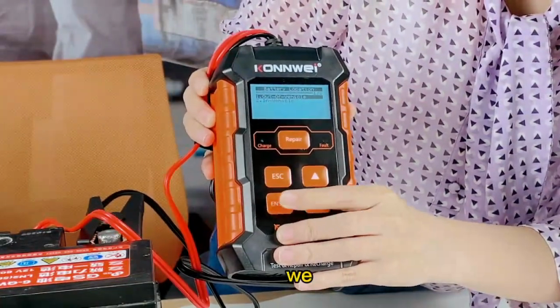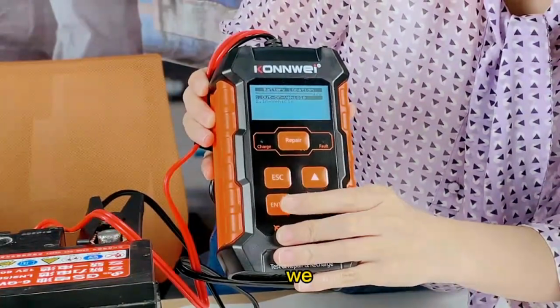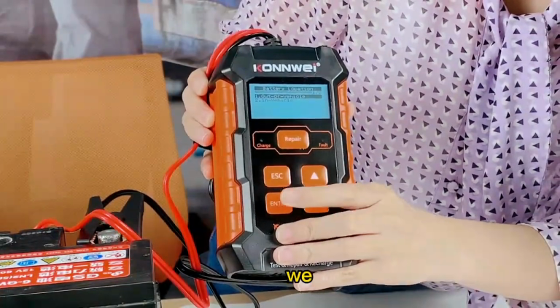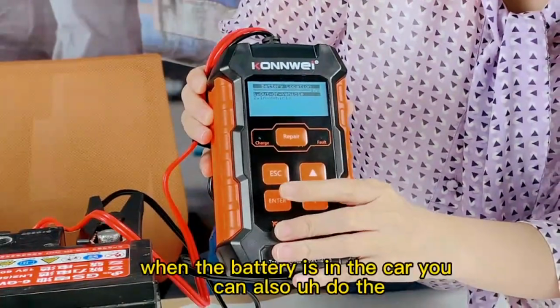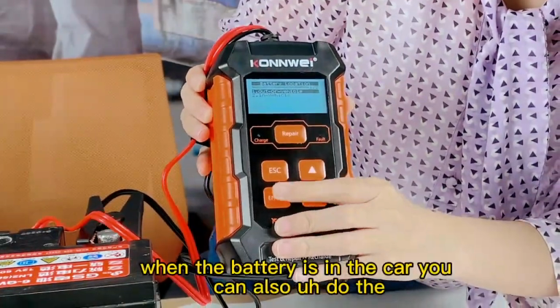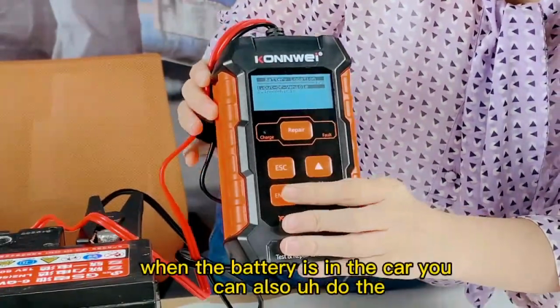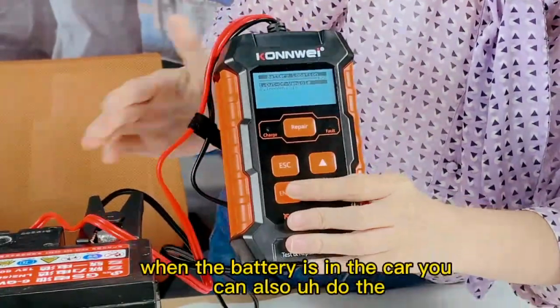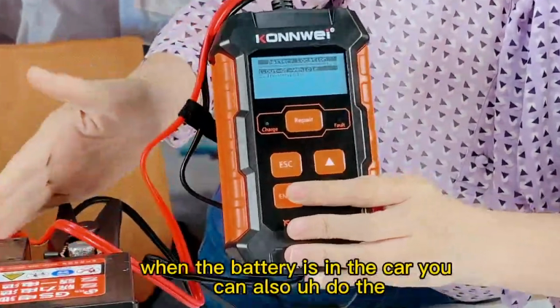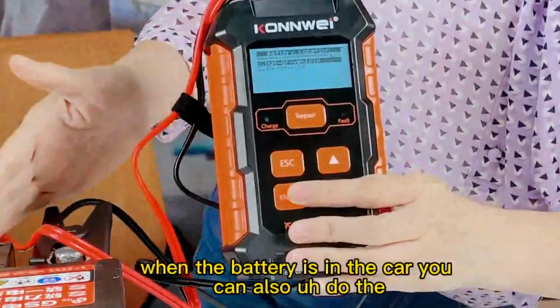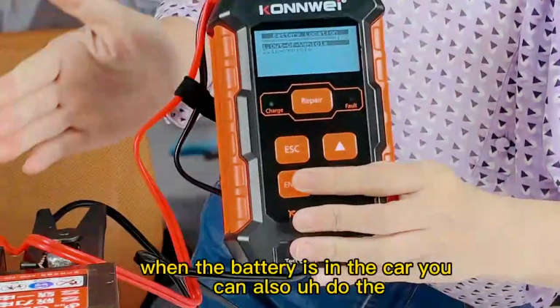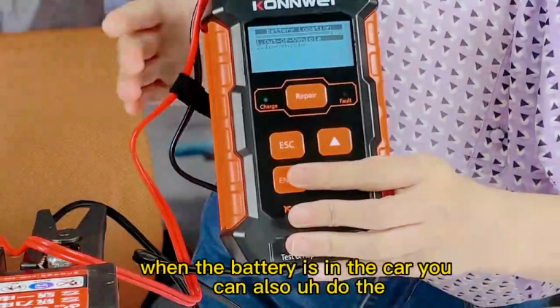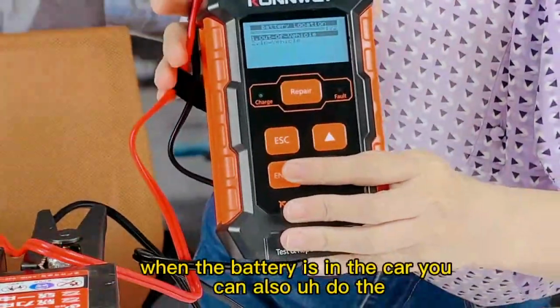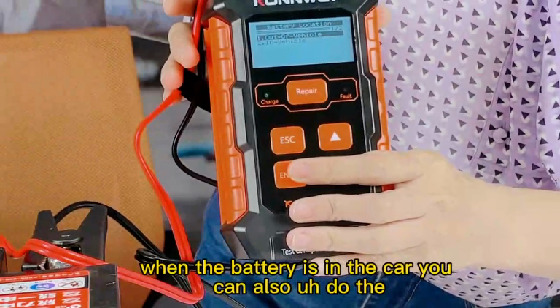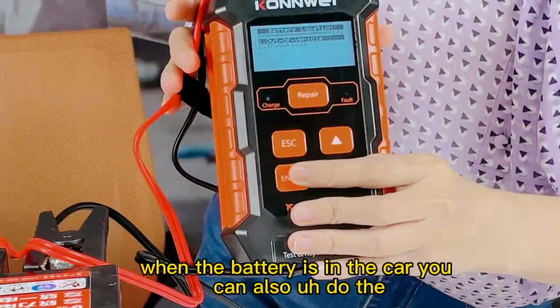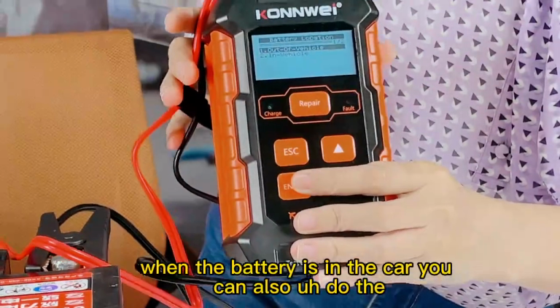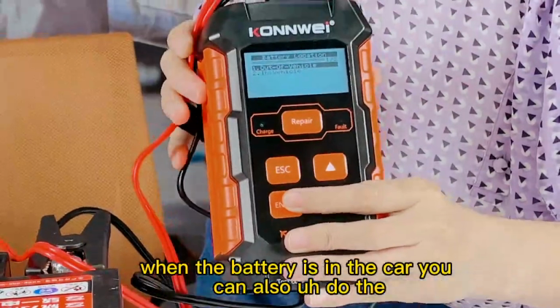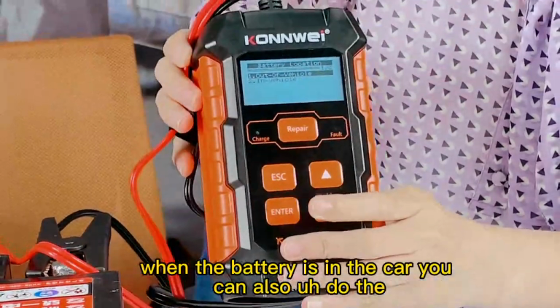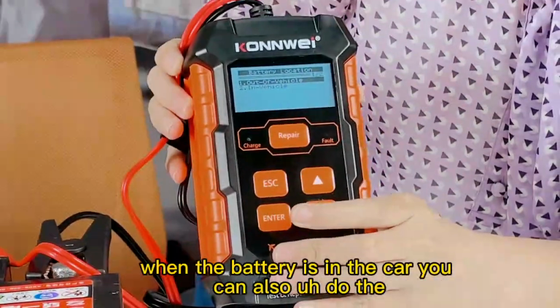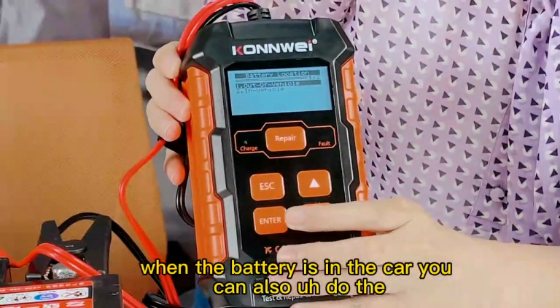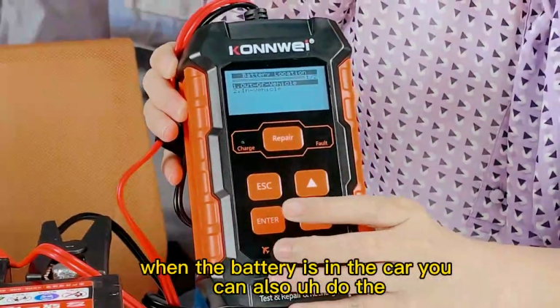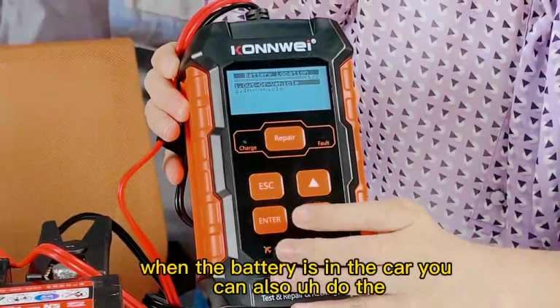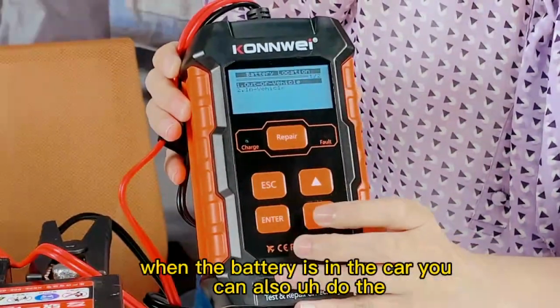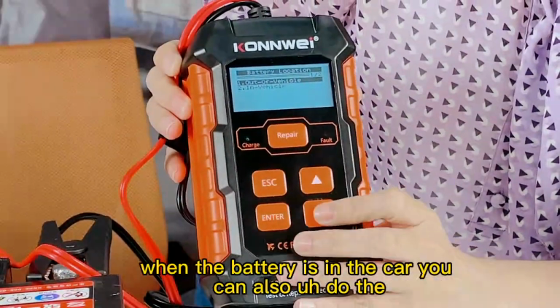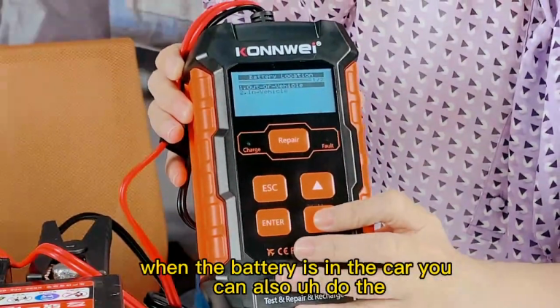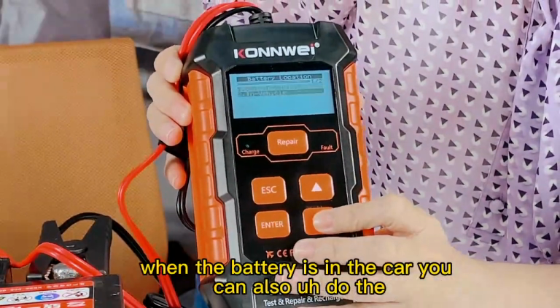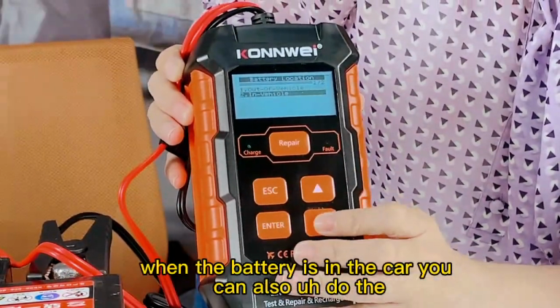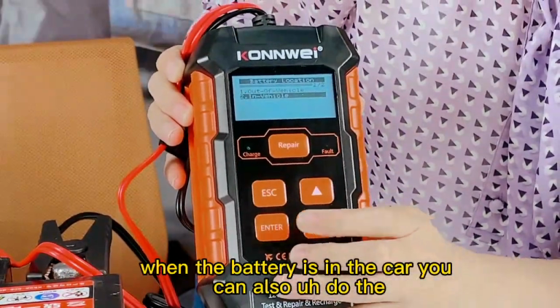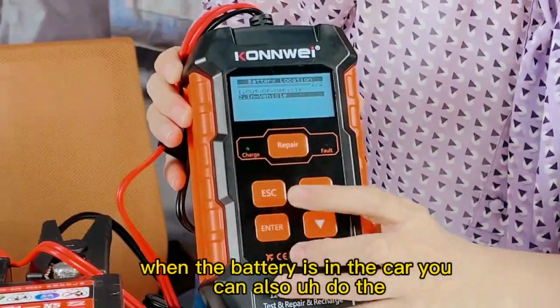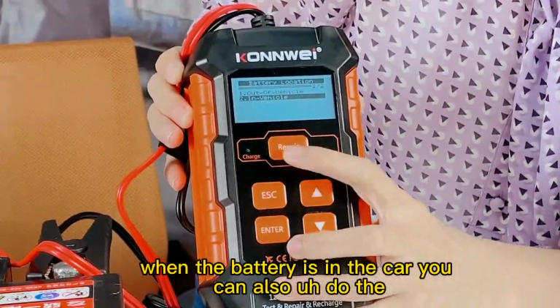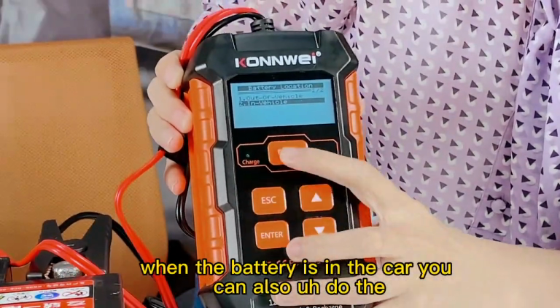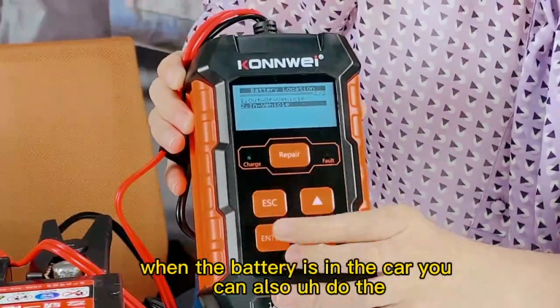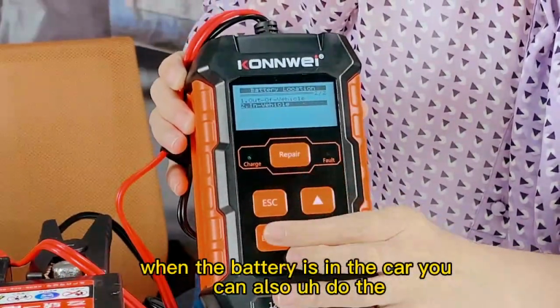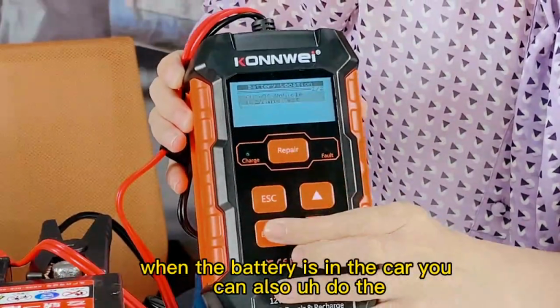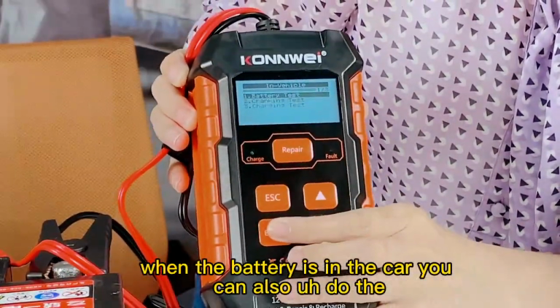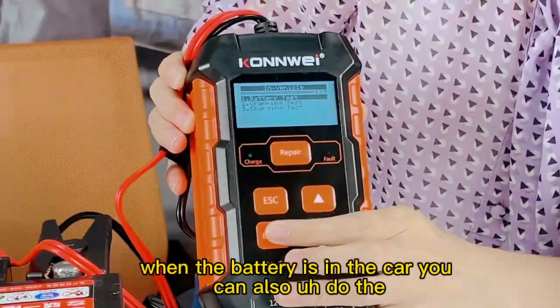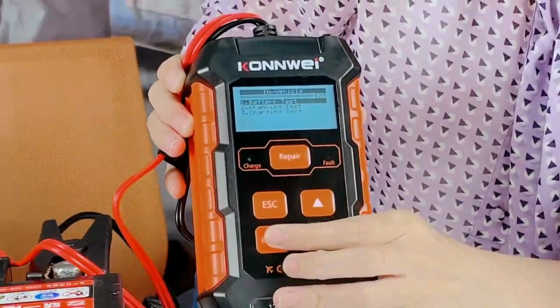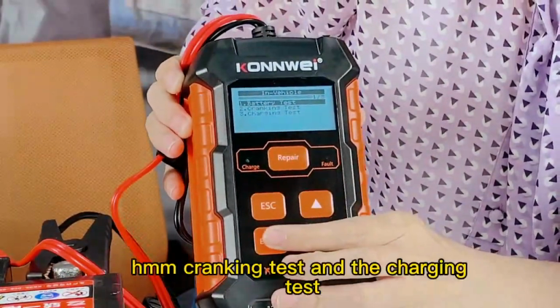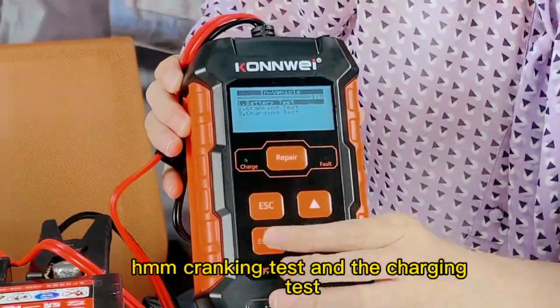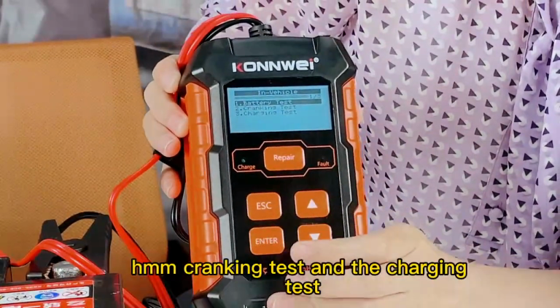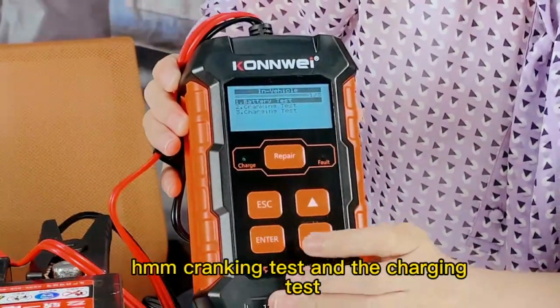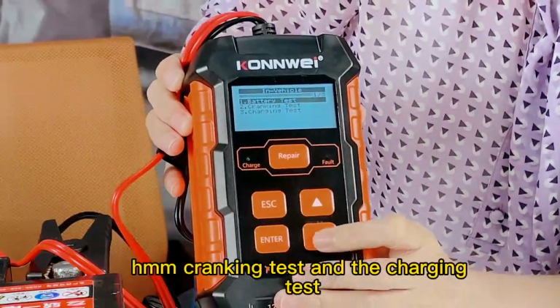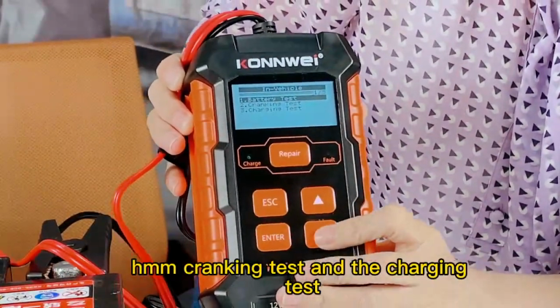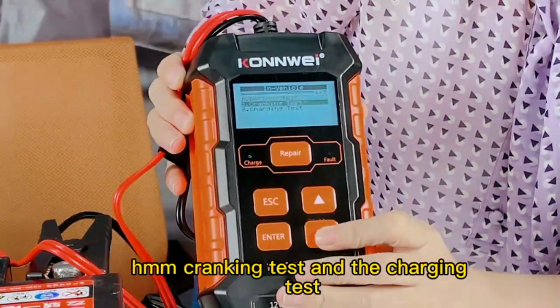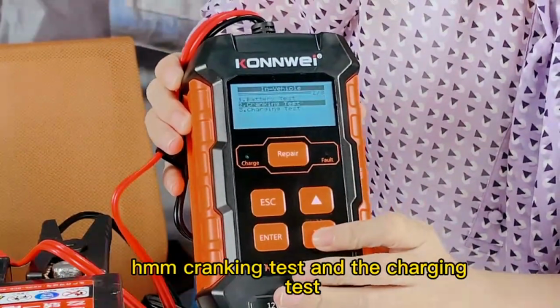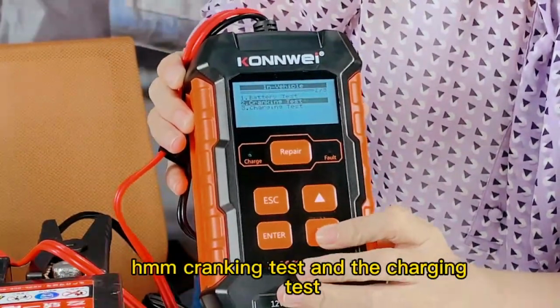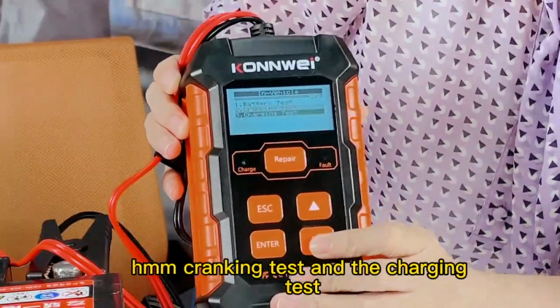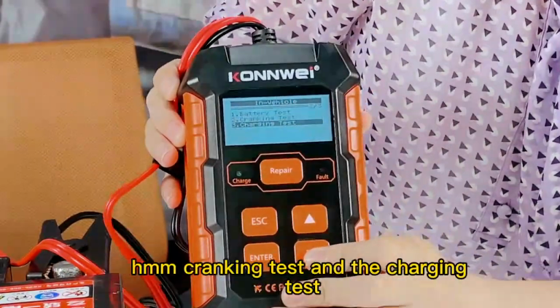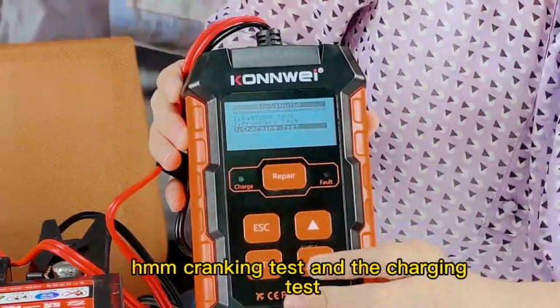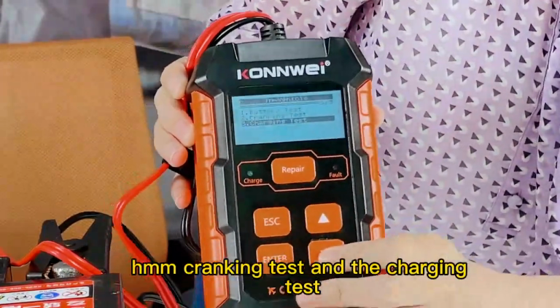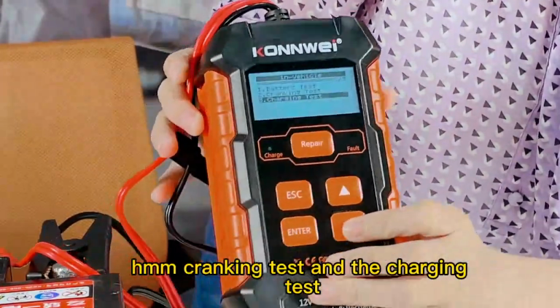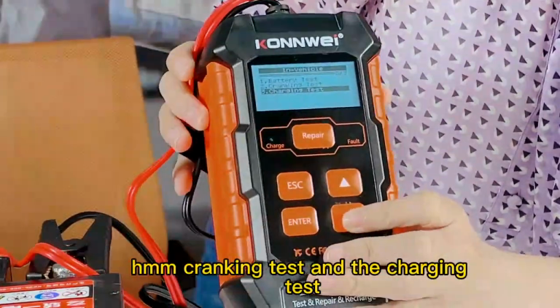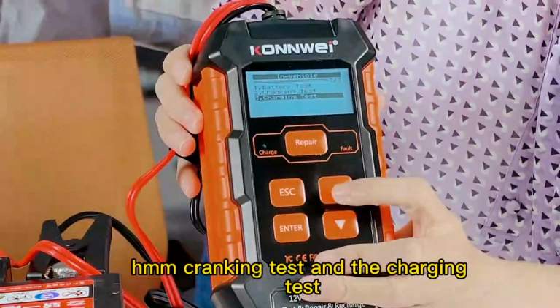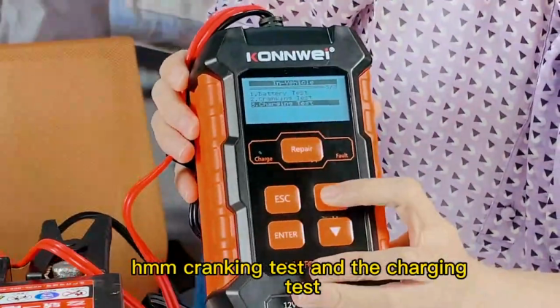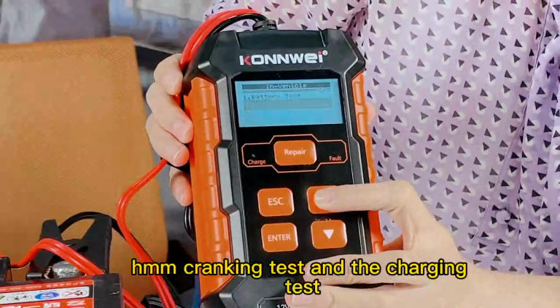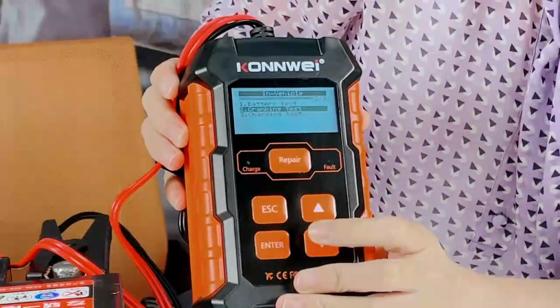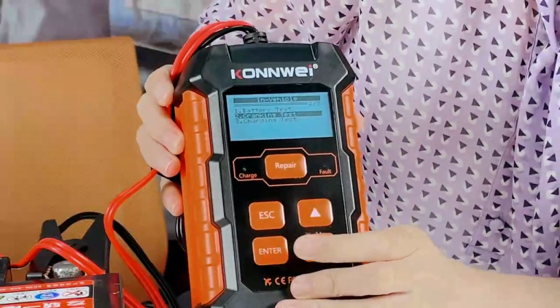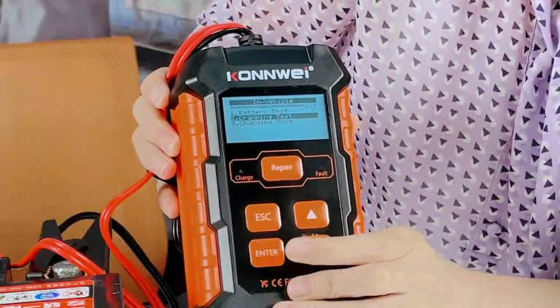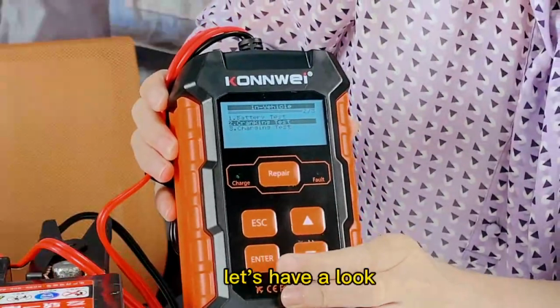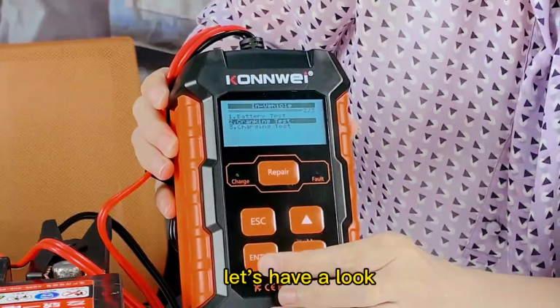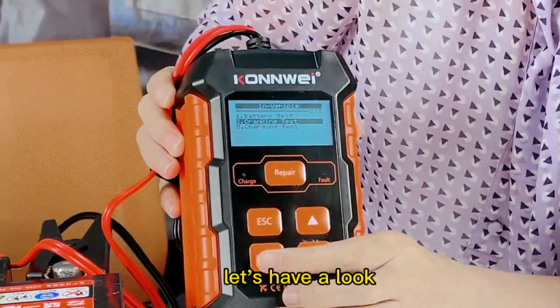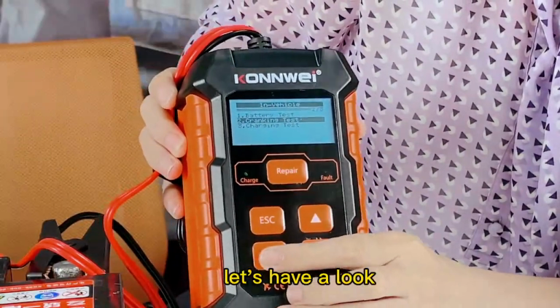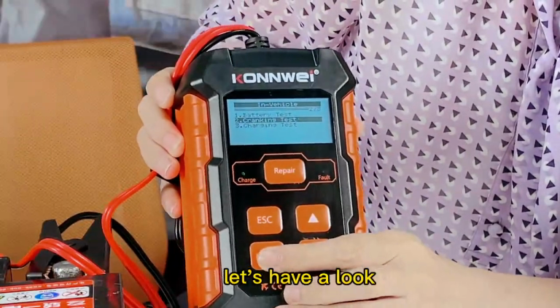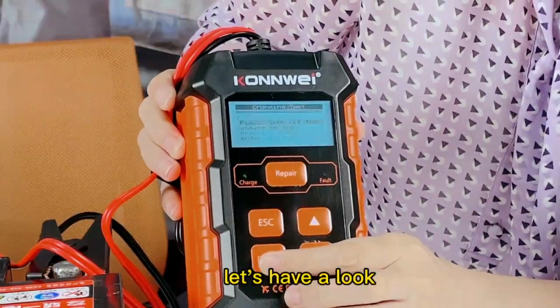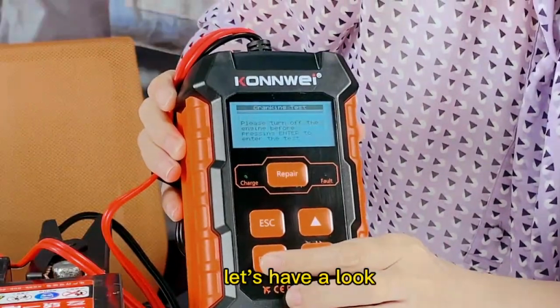When the battery is in the car, you can also do the cranking test and the charging test. Let's have our next test.